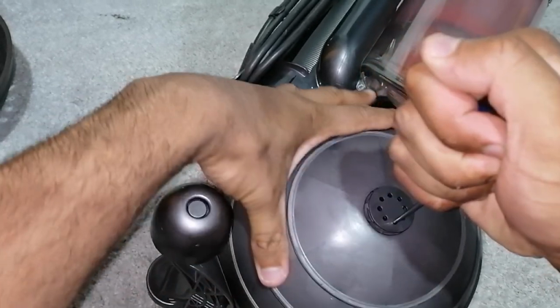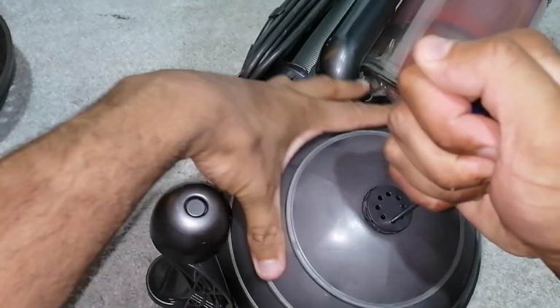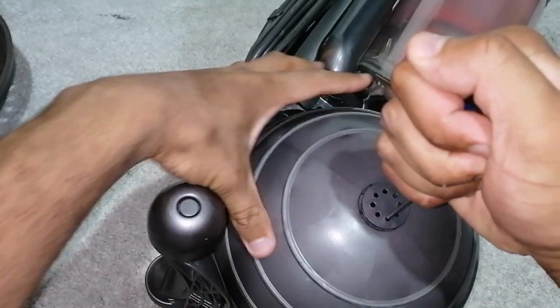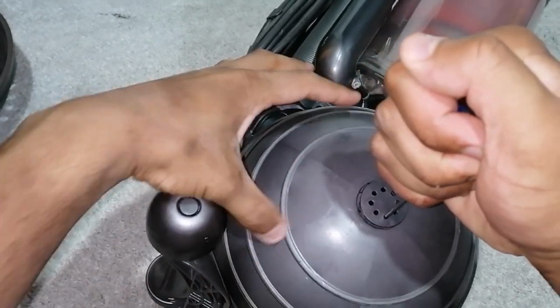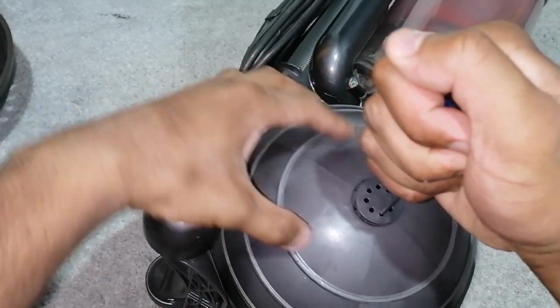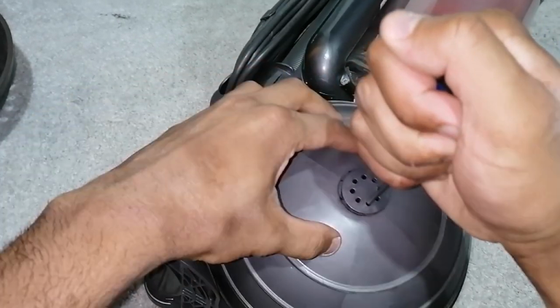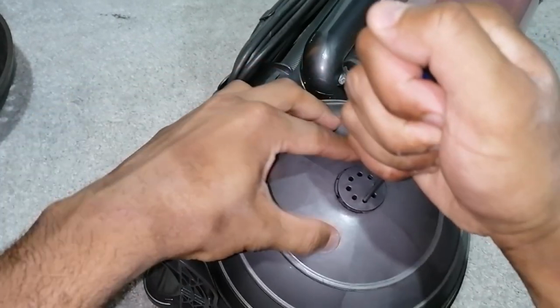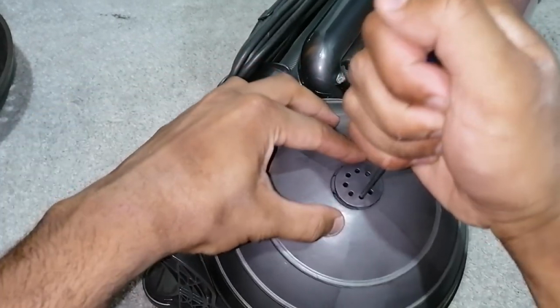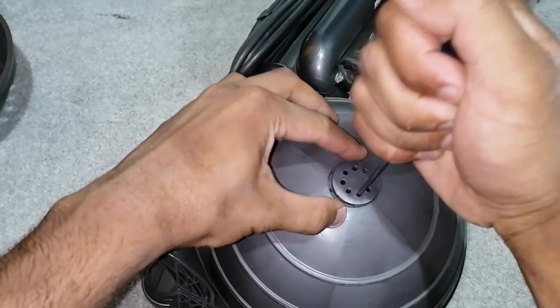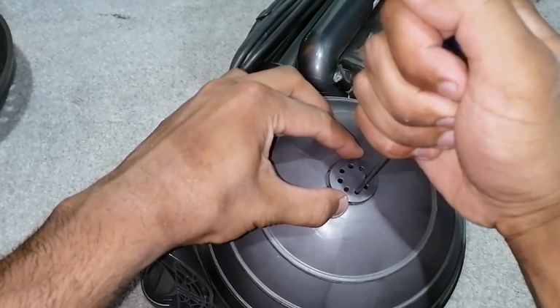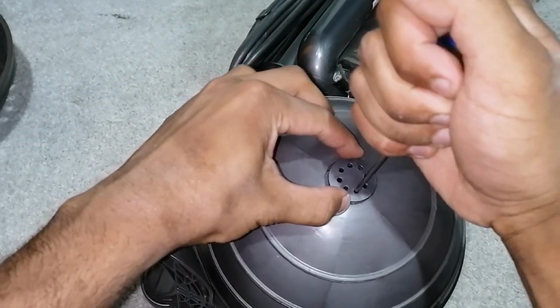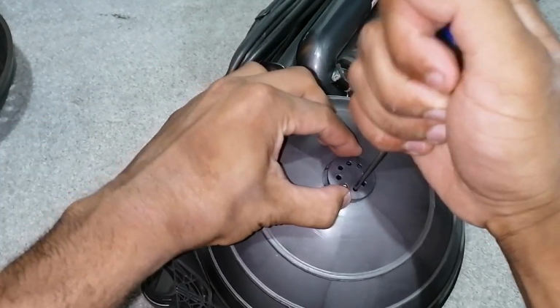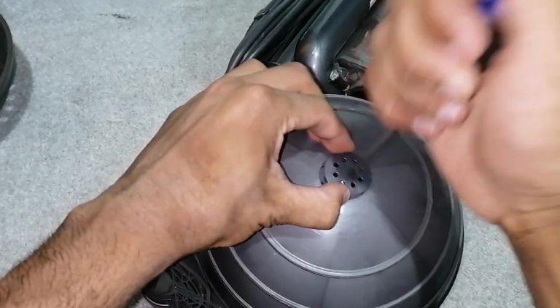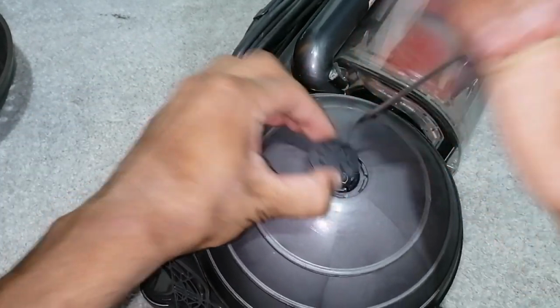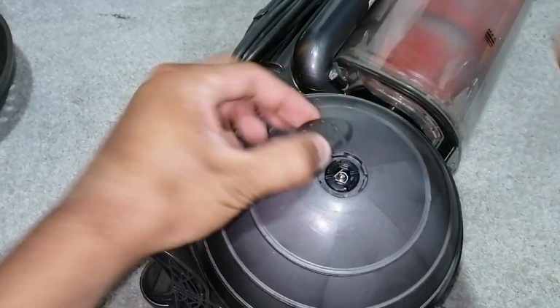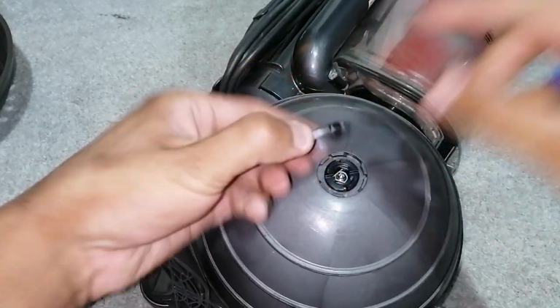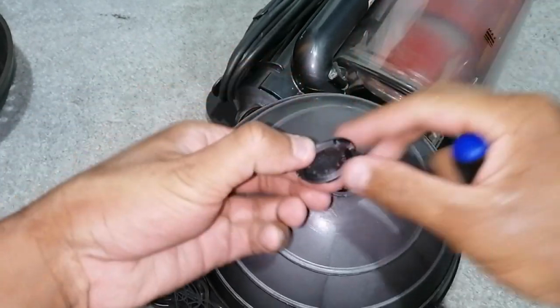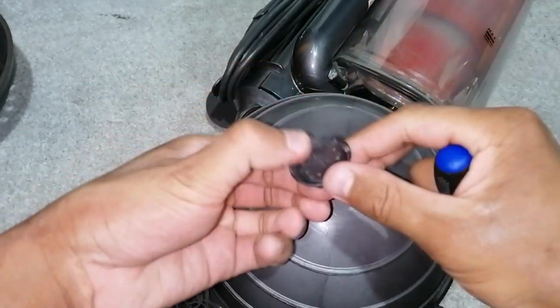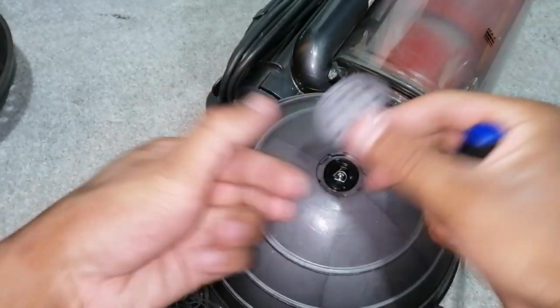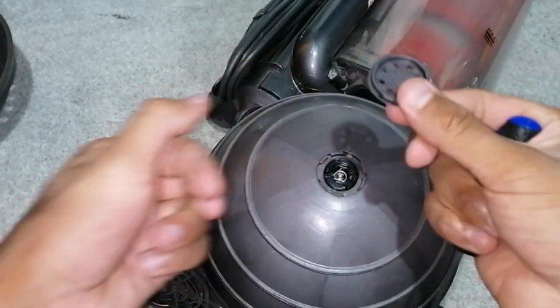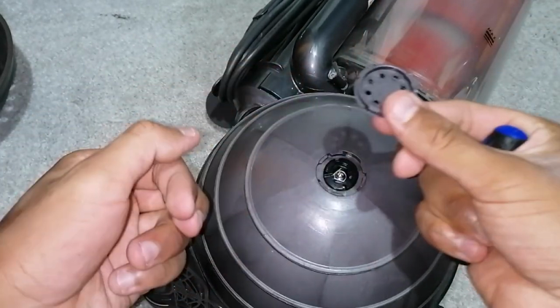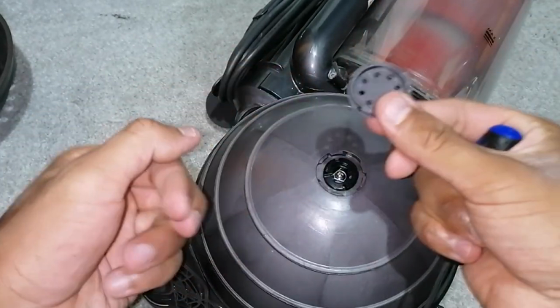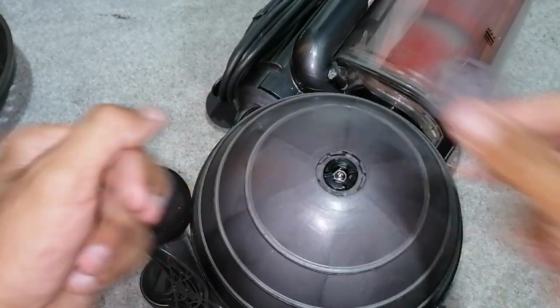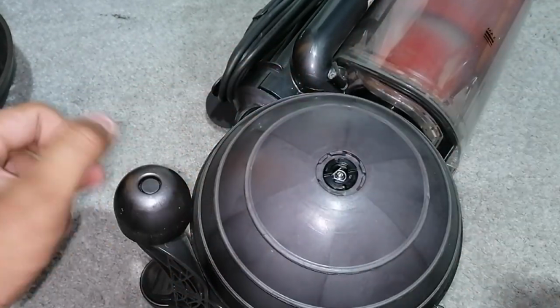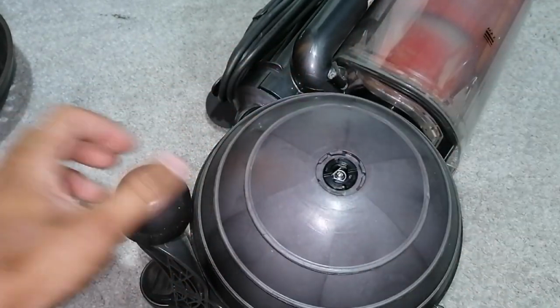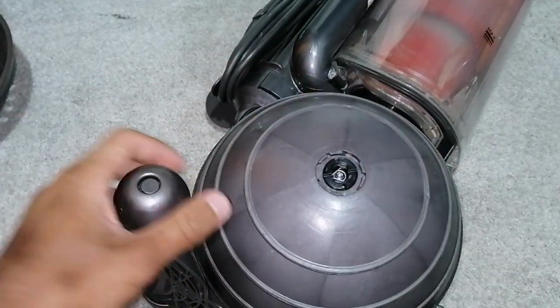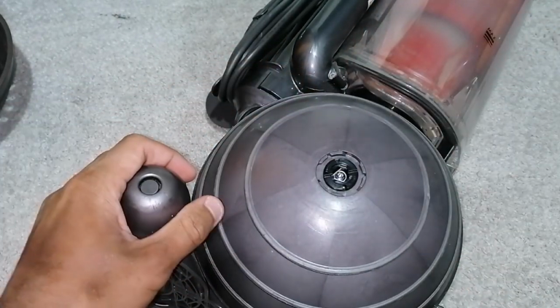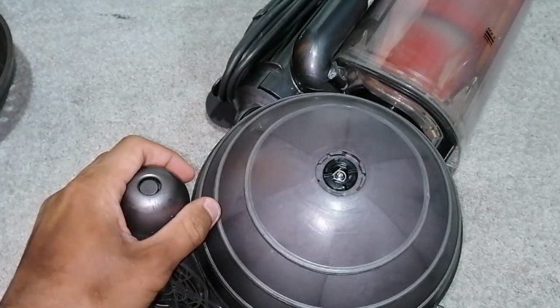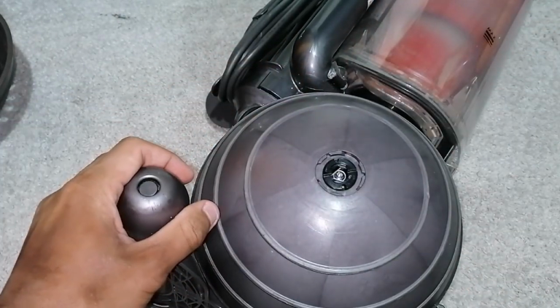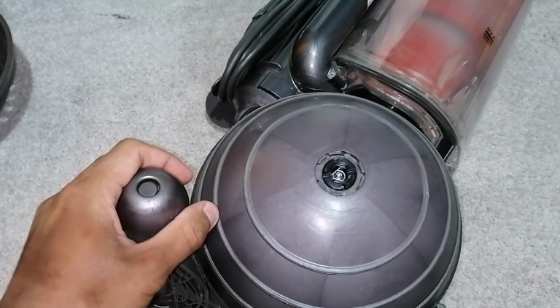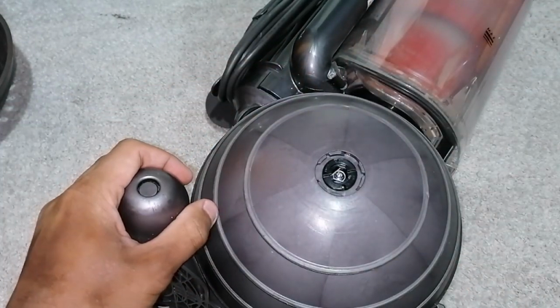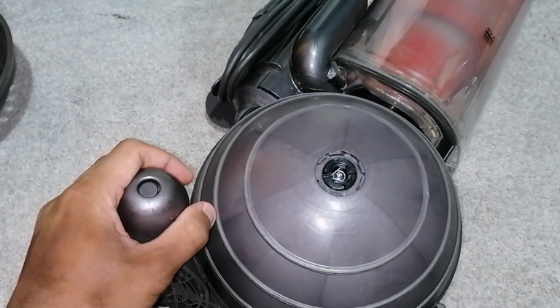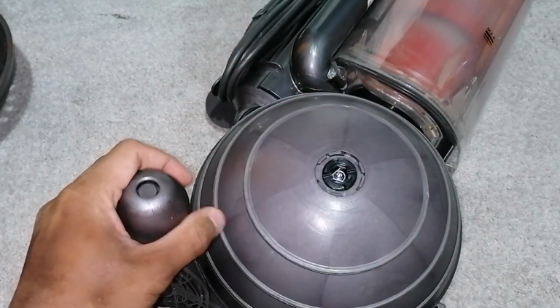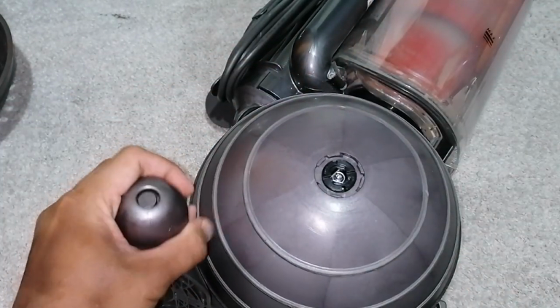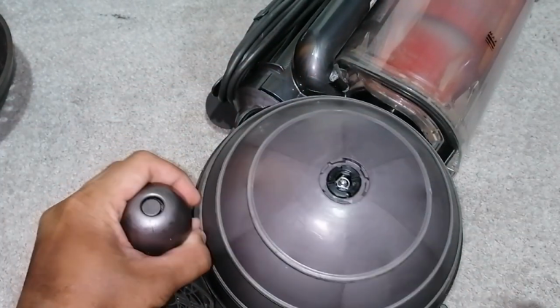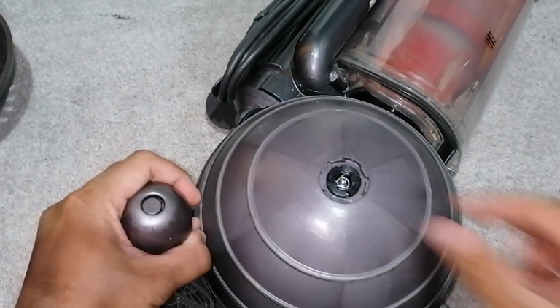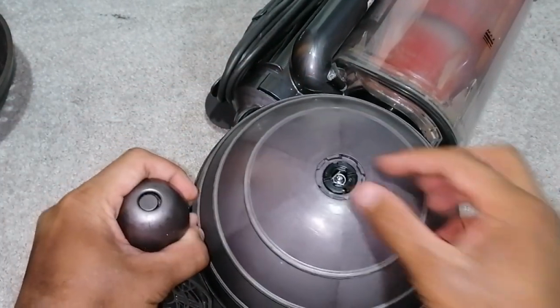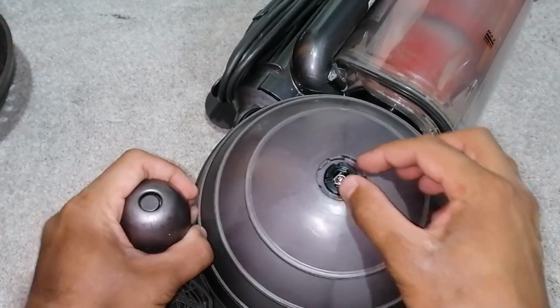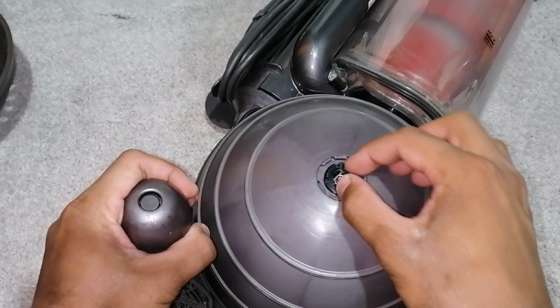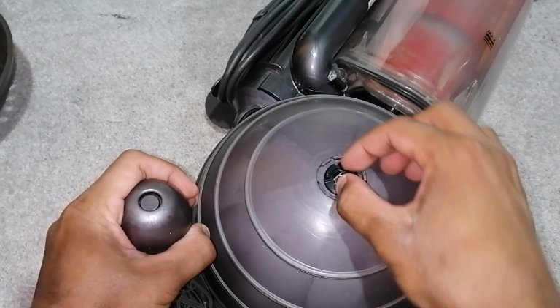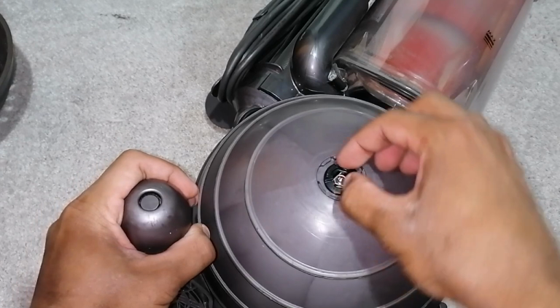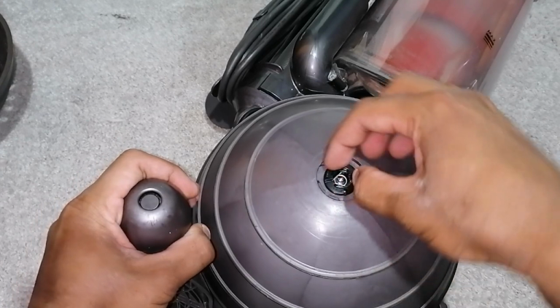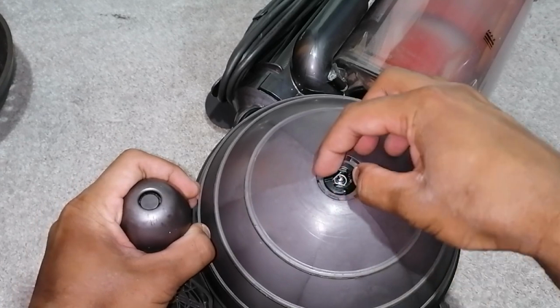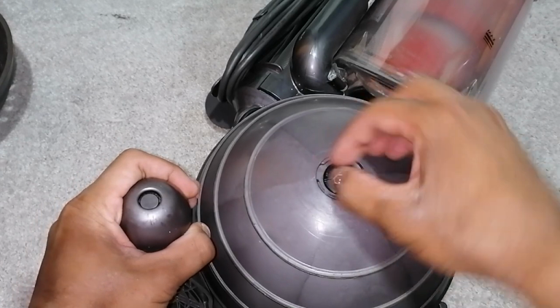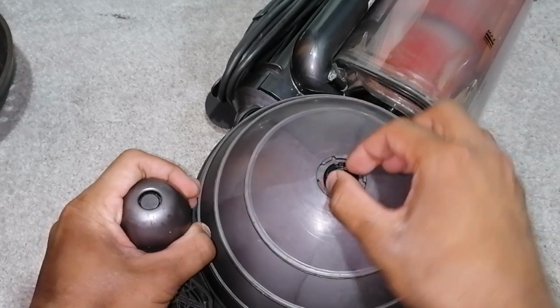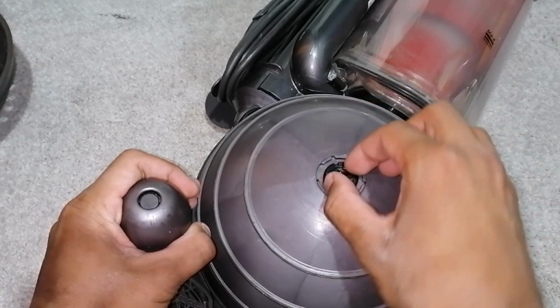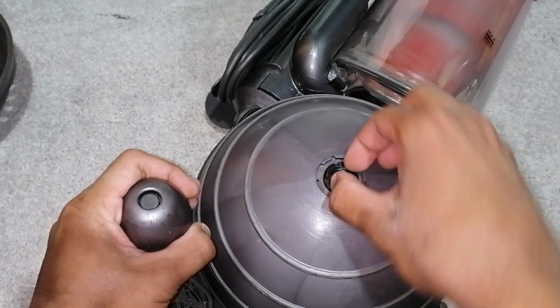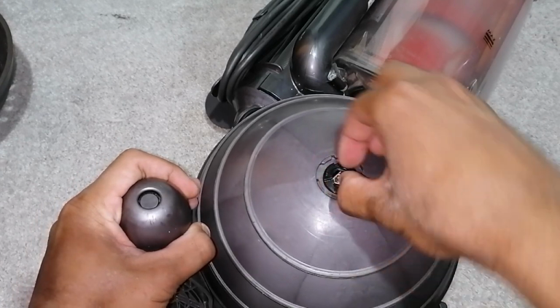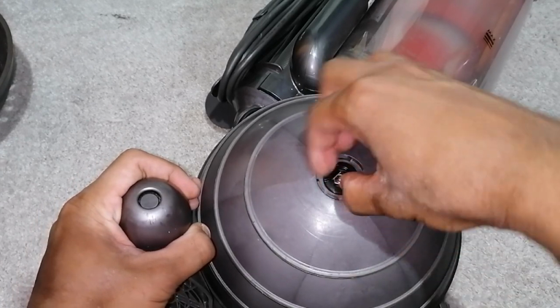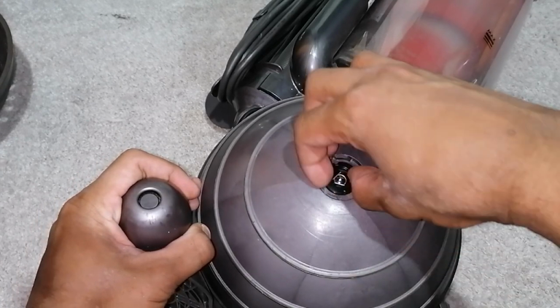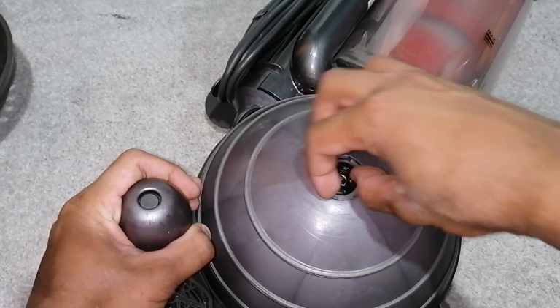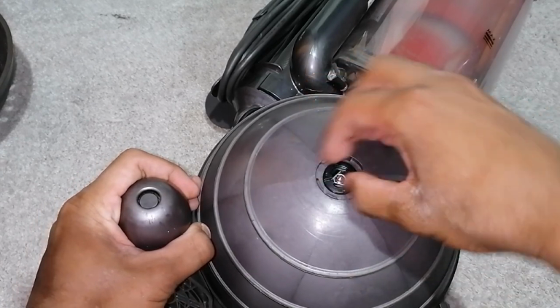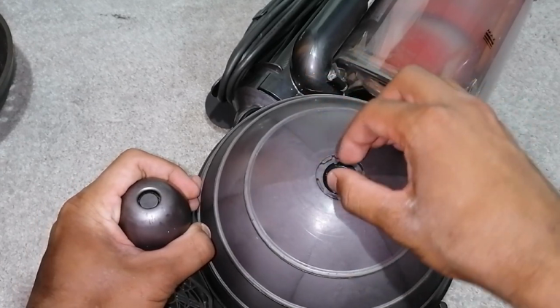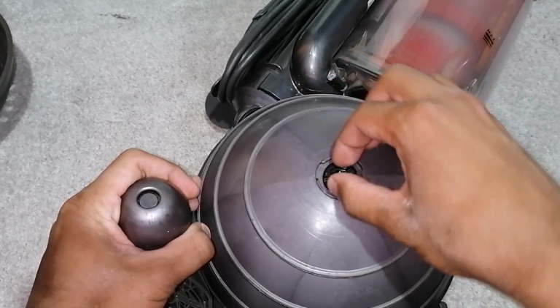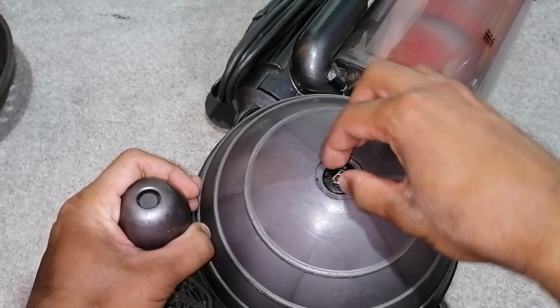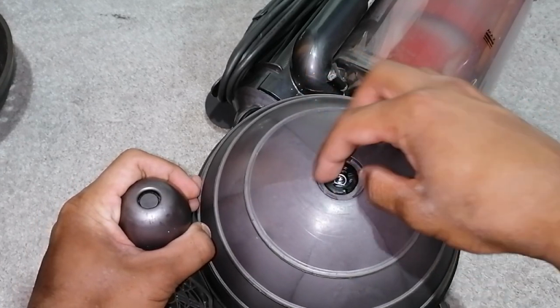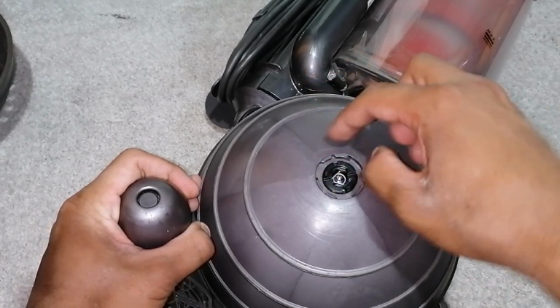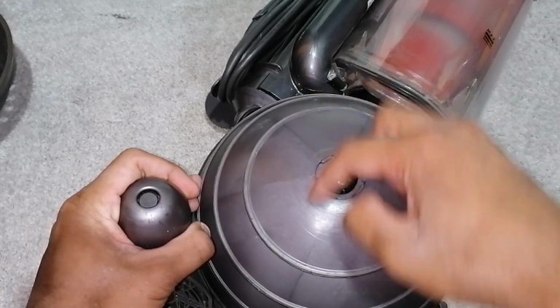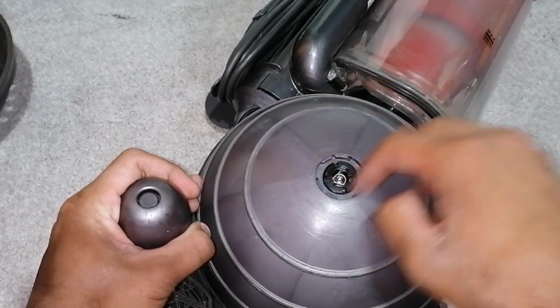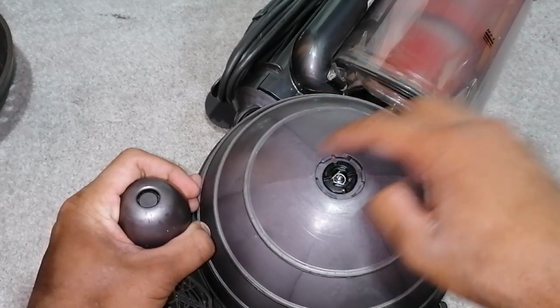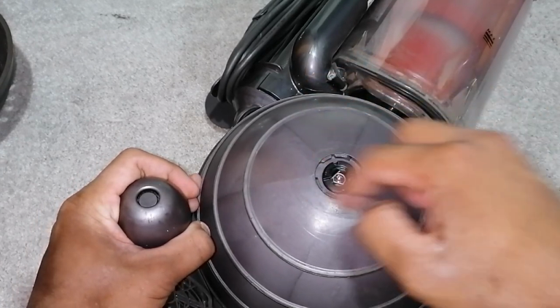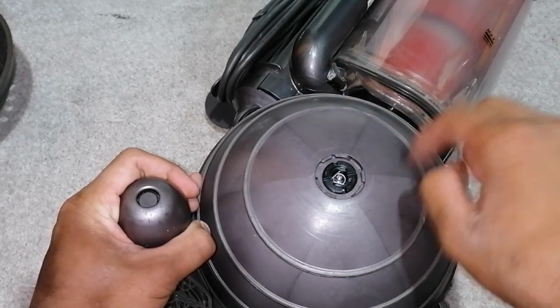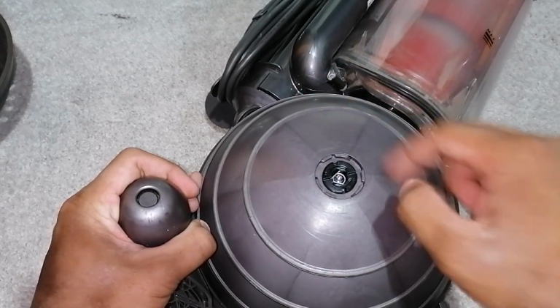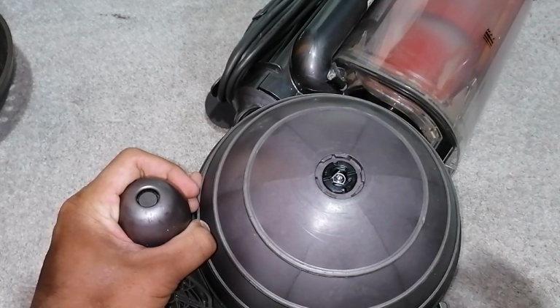And basically that should happen. Then what you do is you turn this black piece anti-clockwise, and then it unscrews.